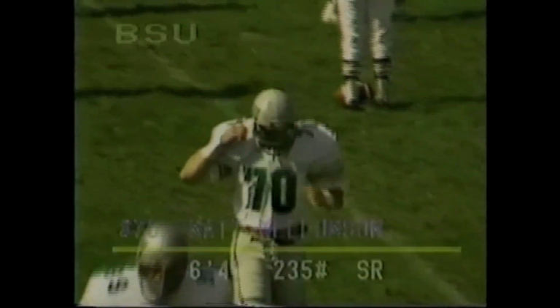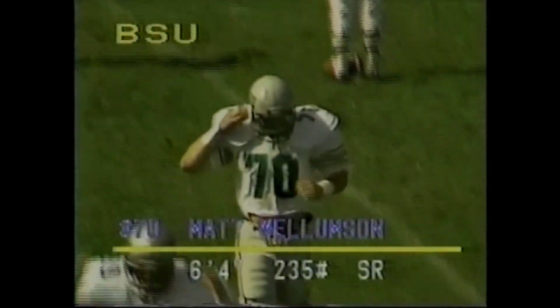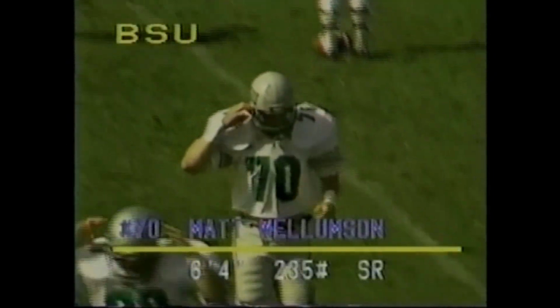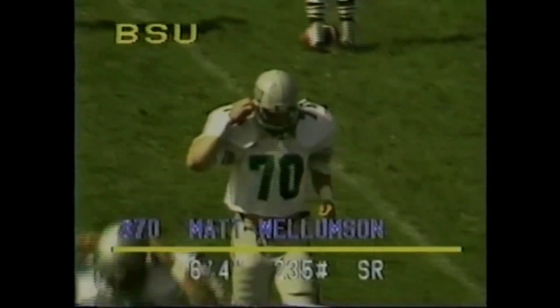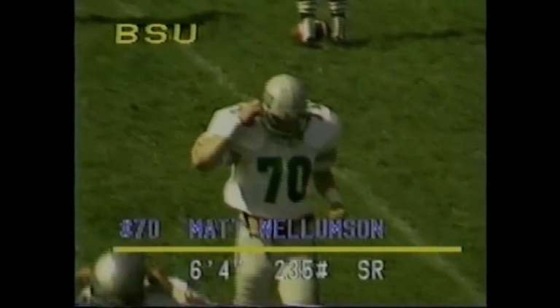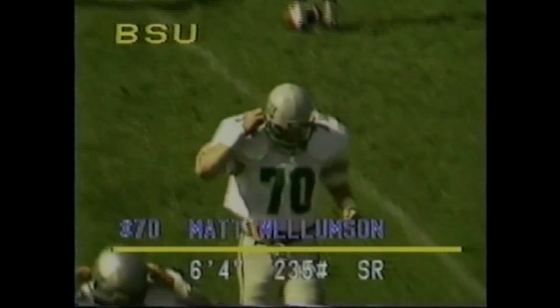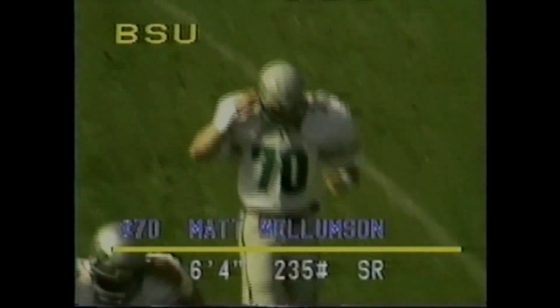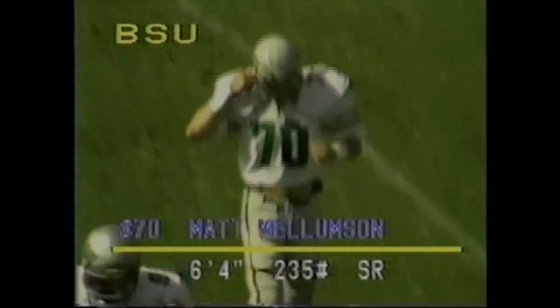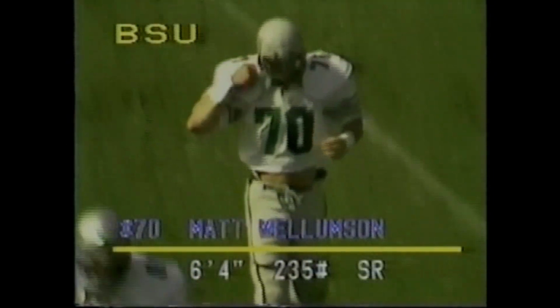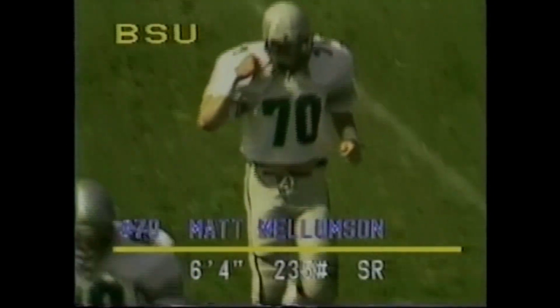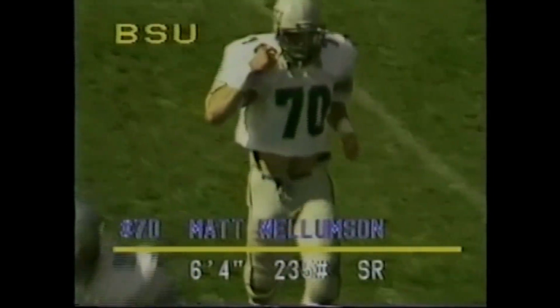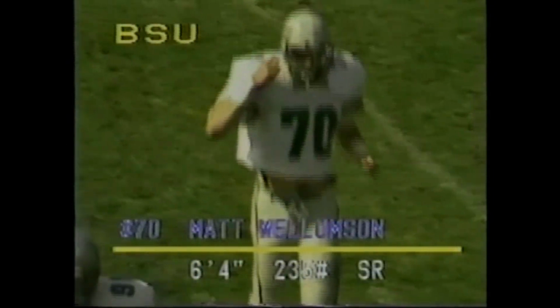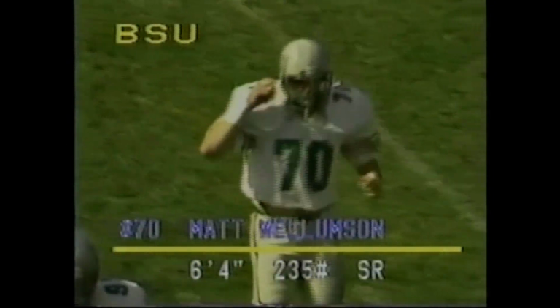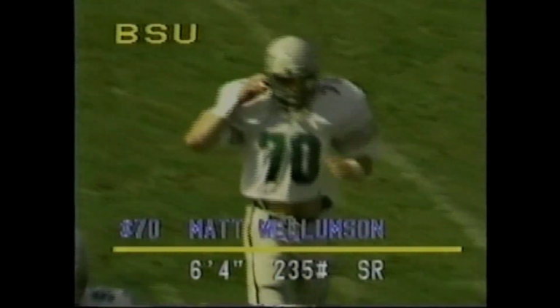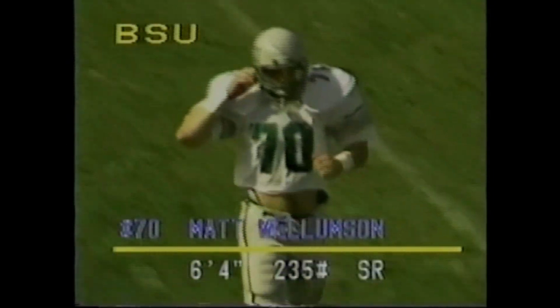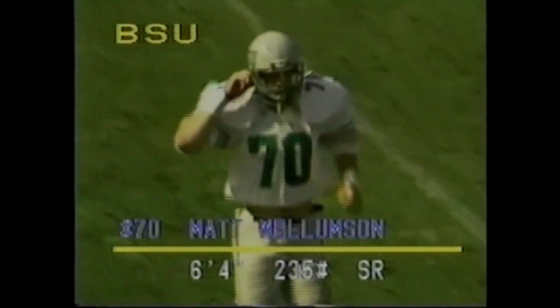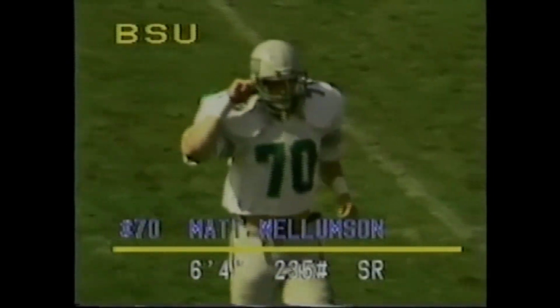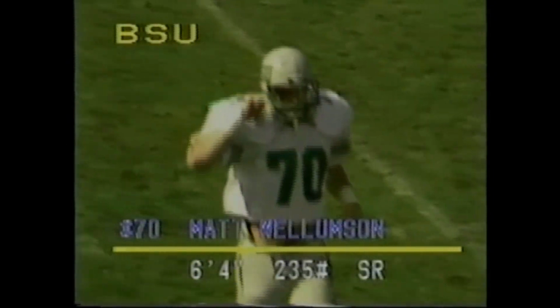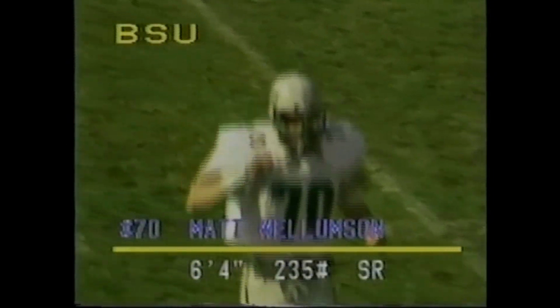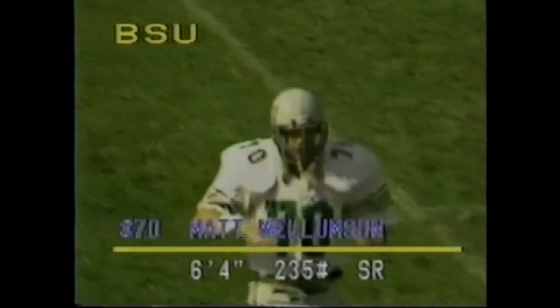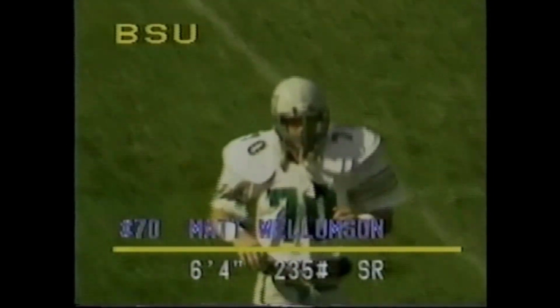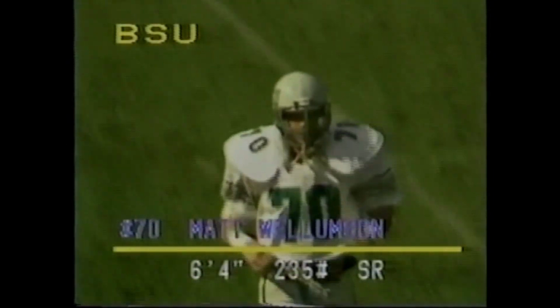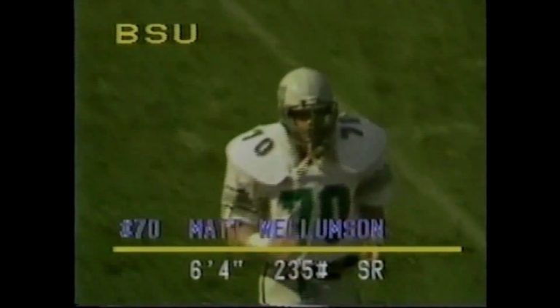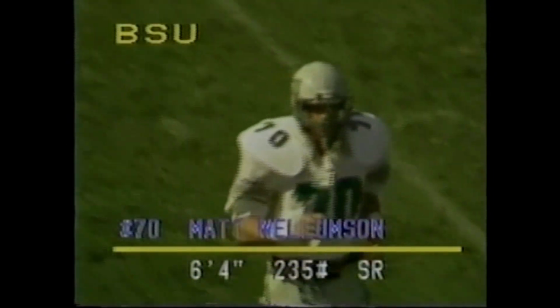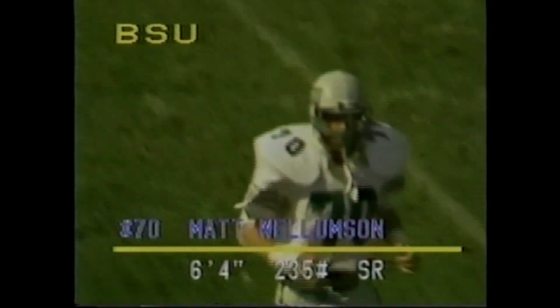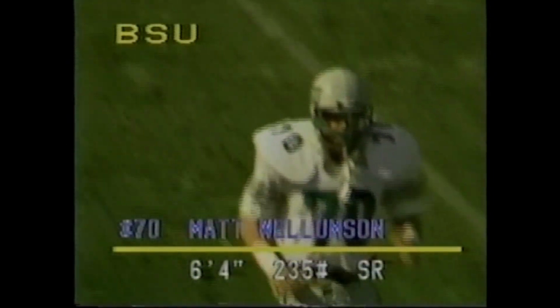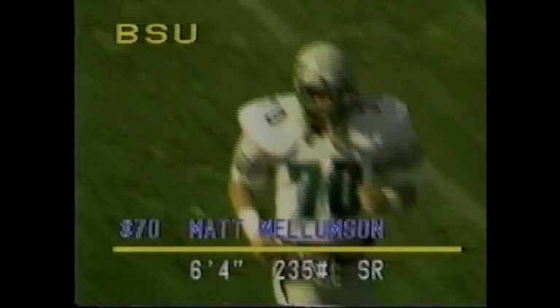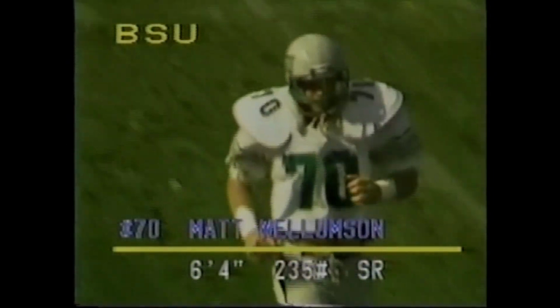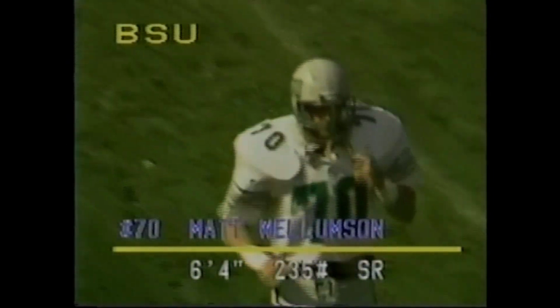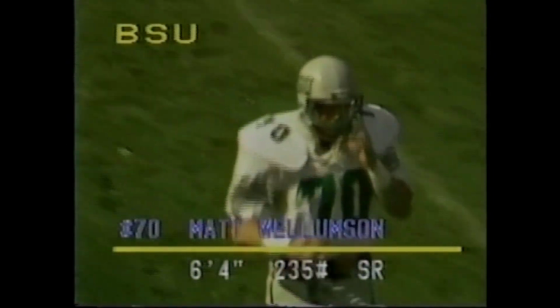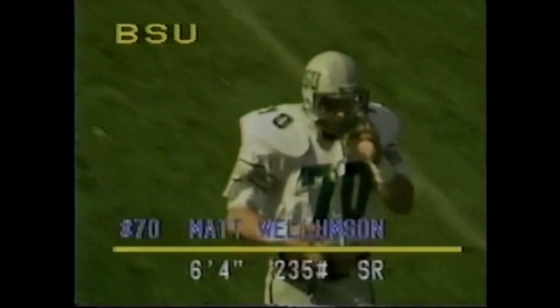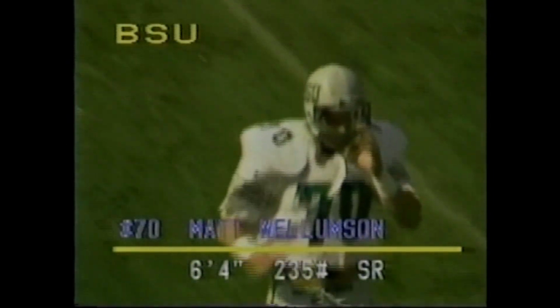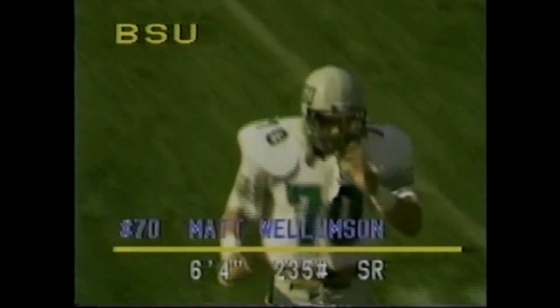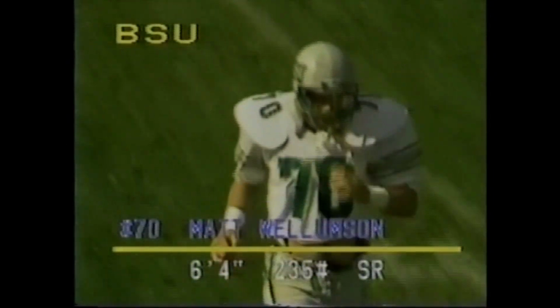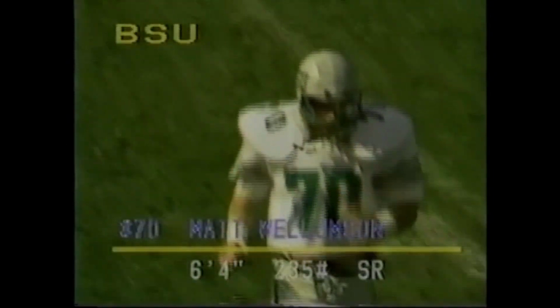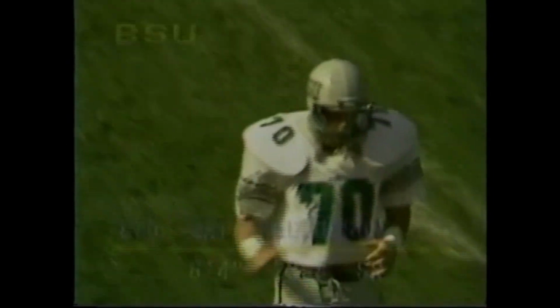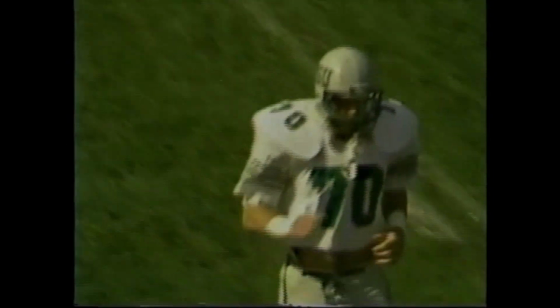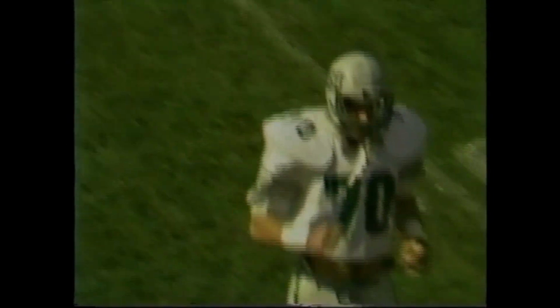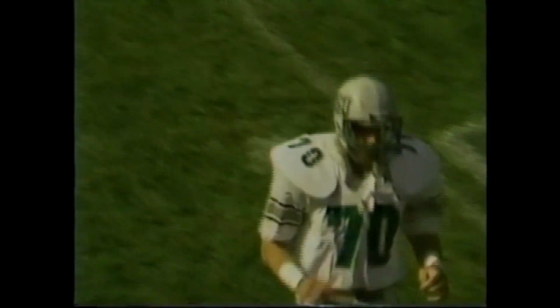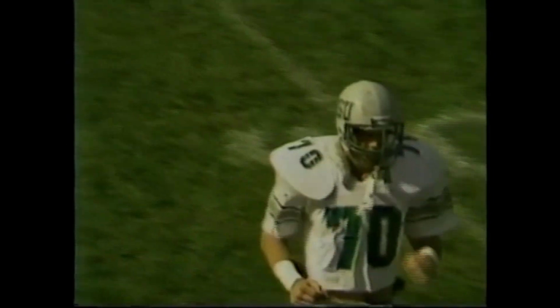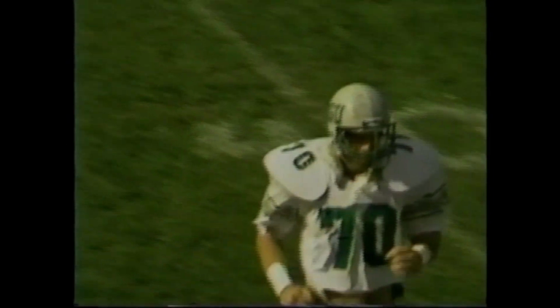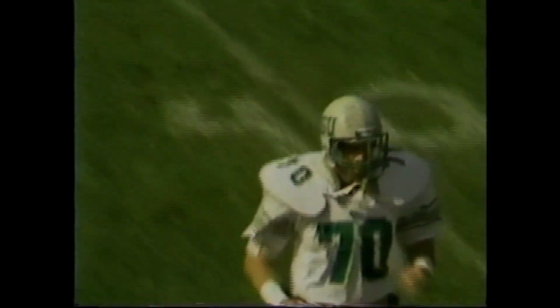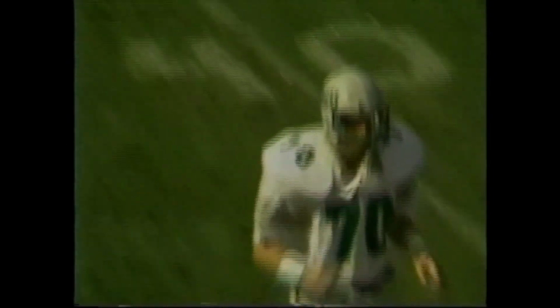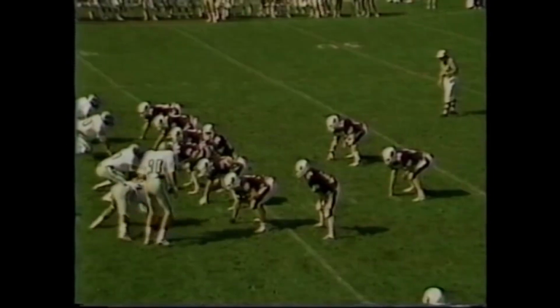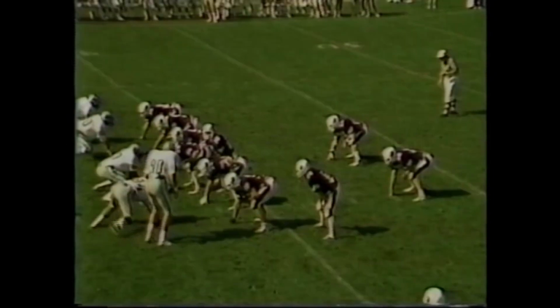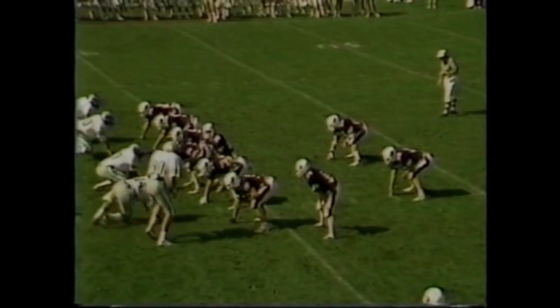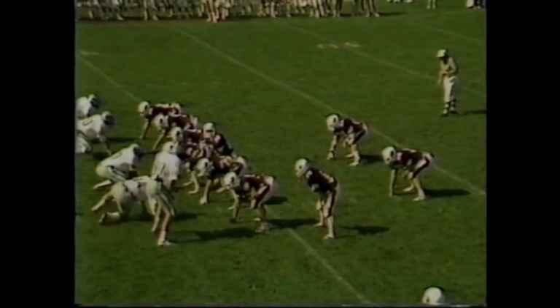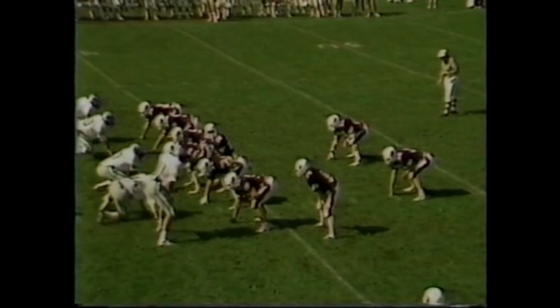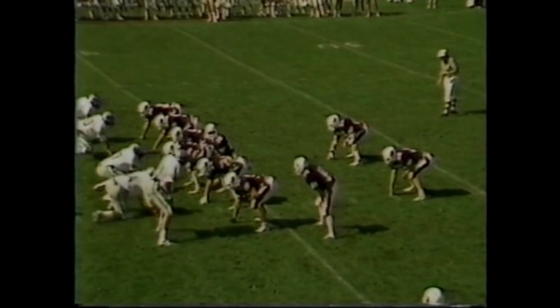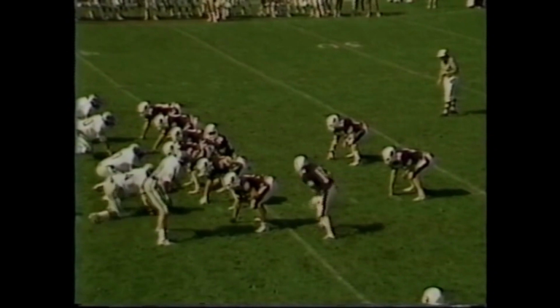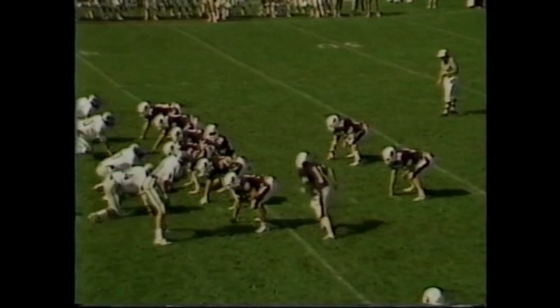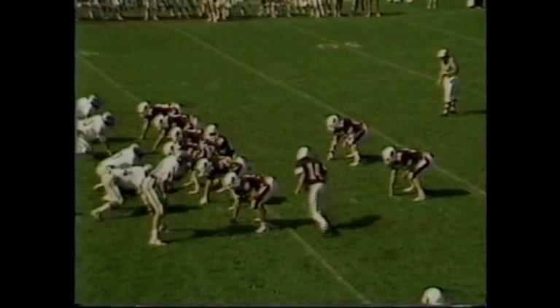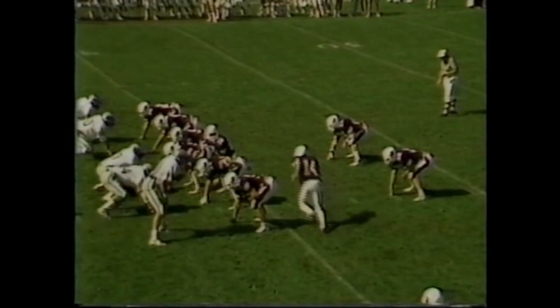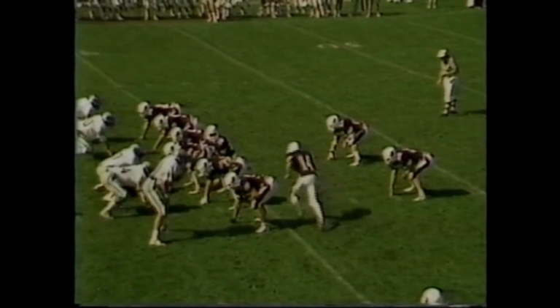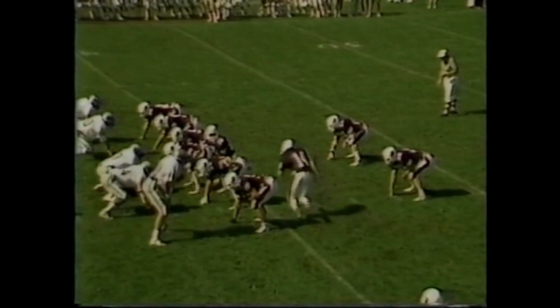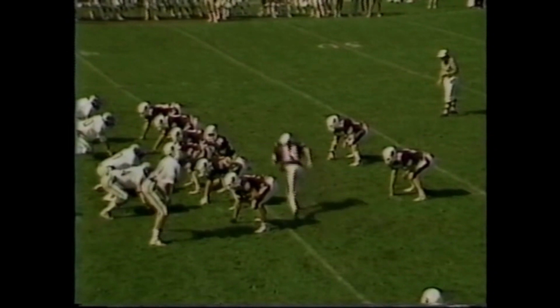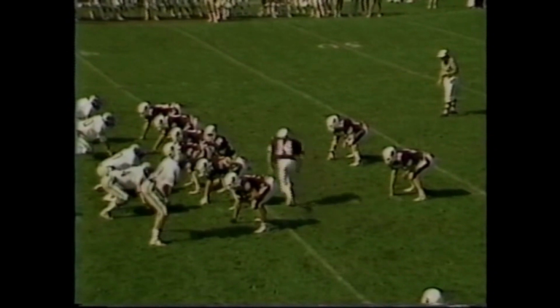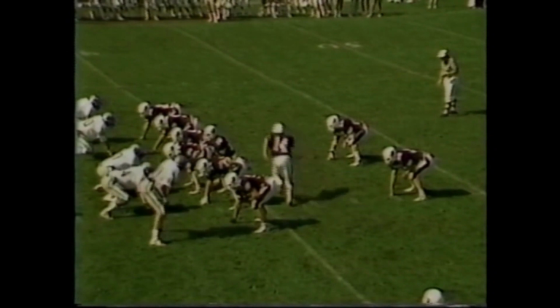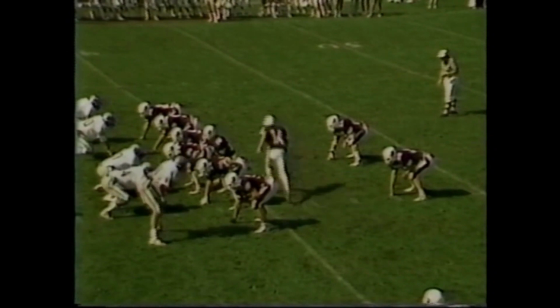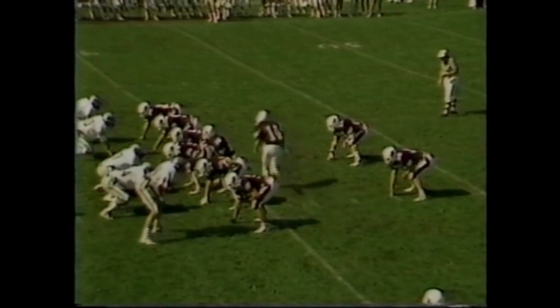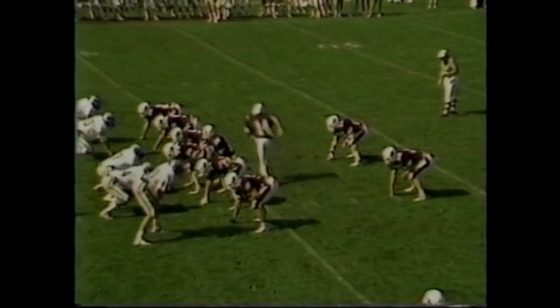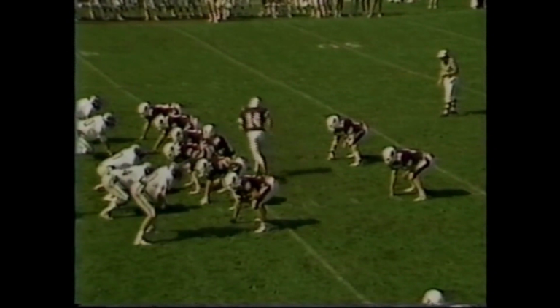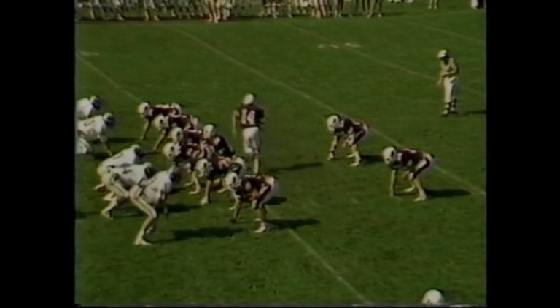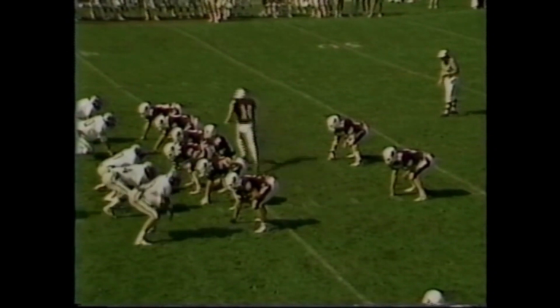He just blew past his block right there. Eight on the play is Willemston on the near side.